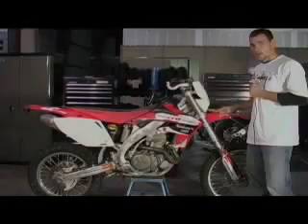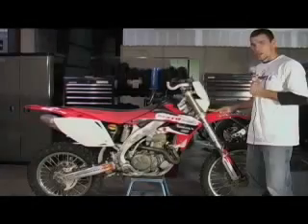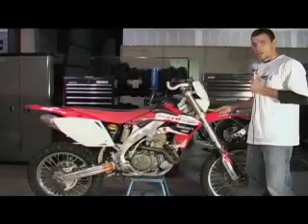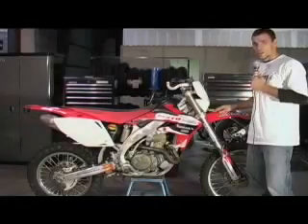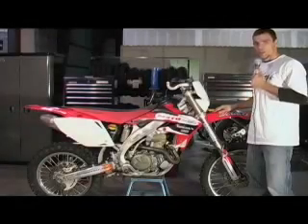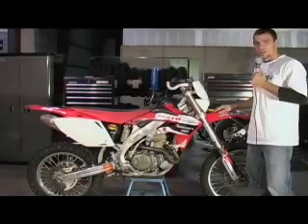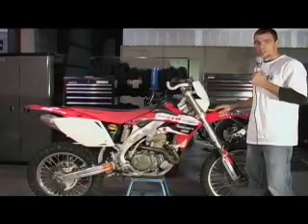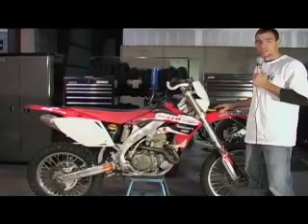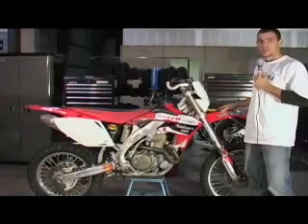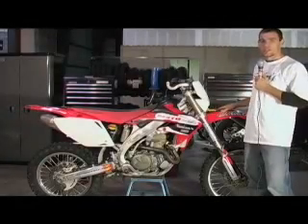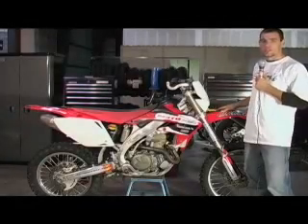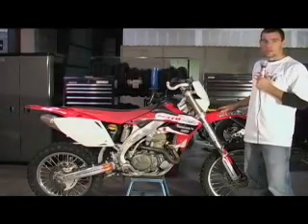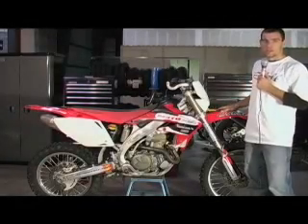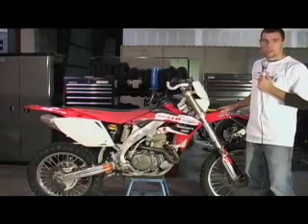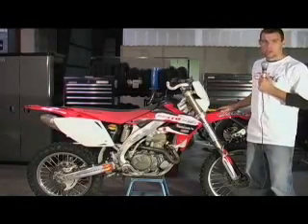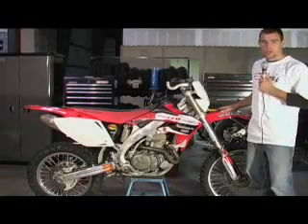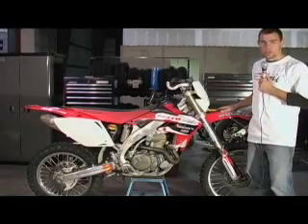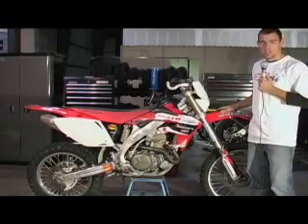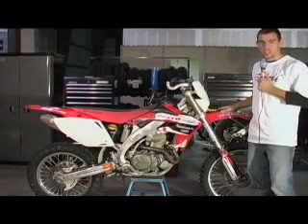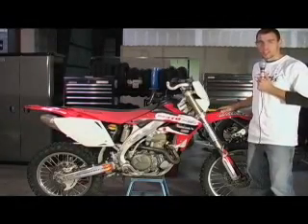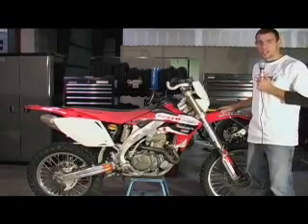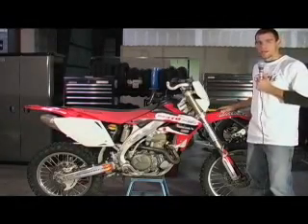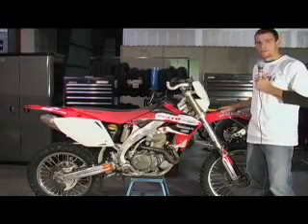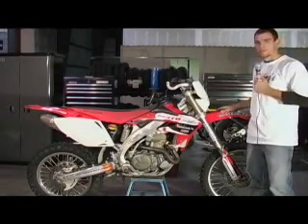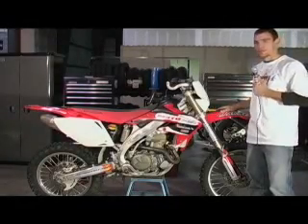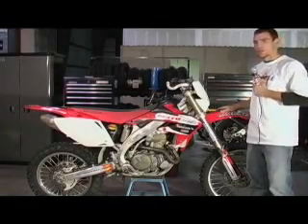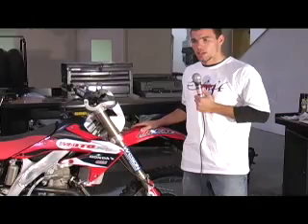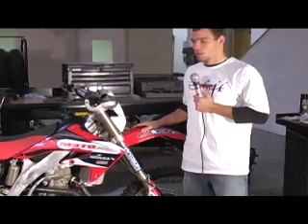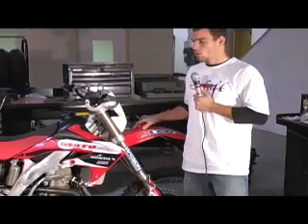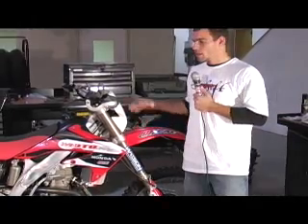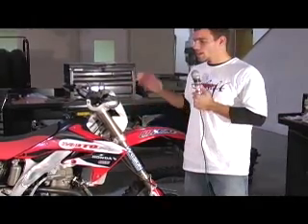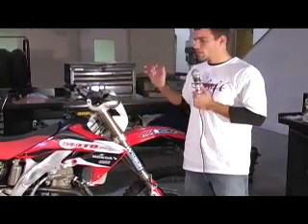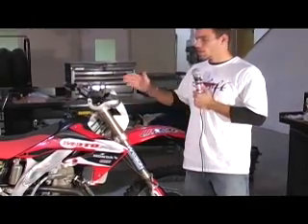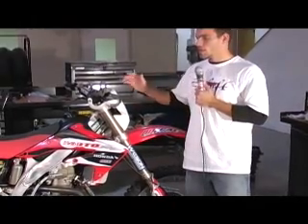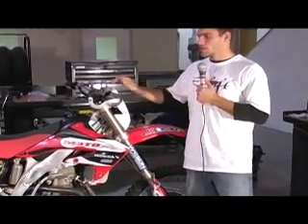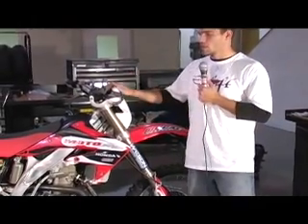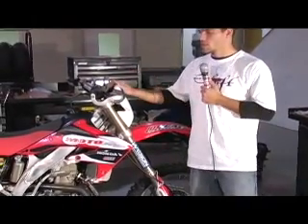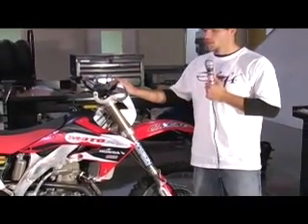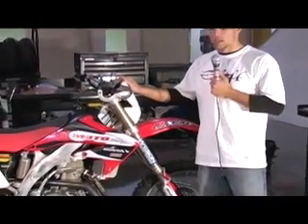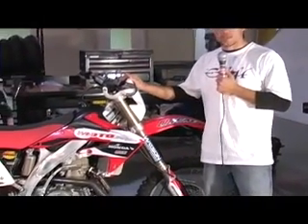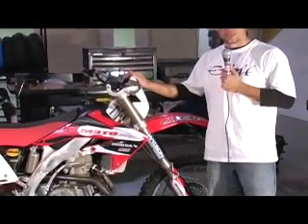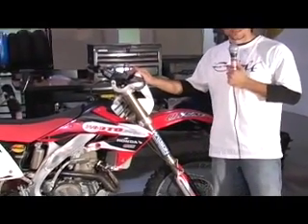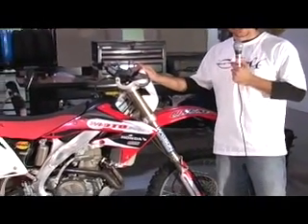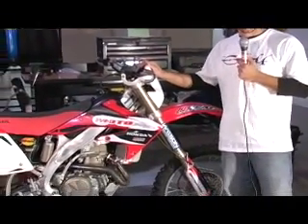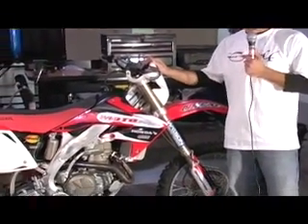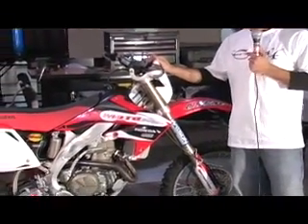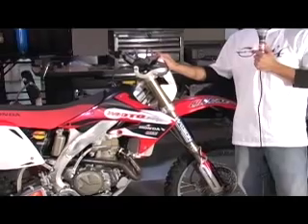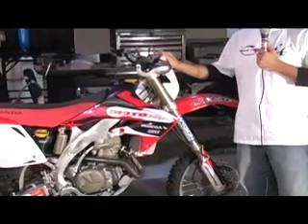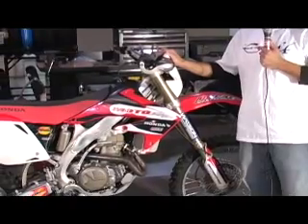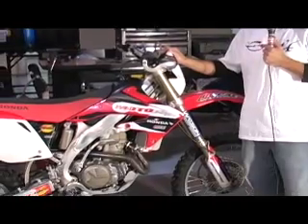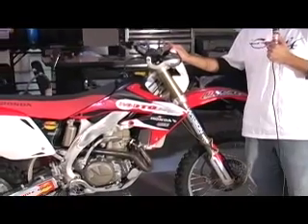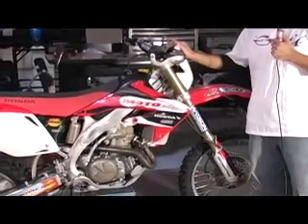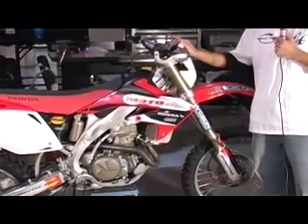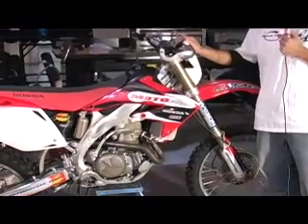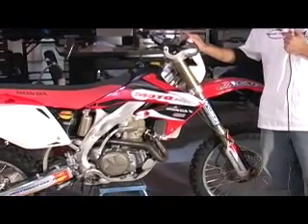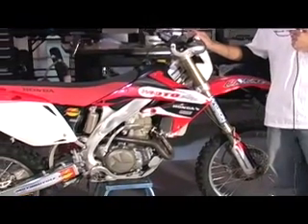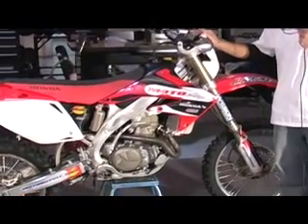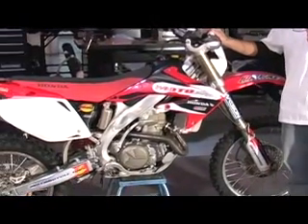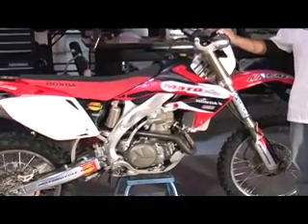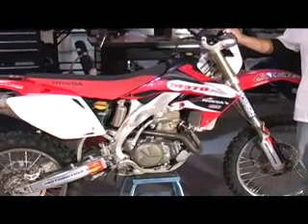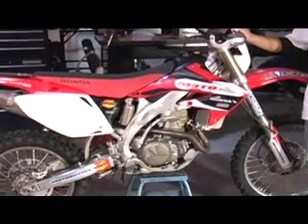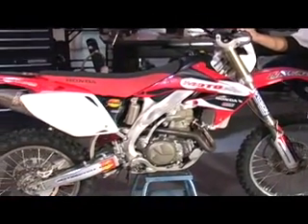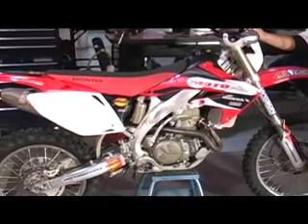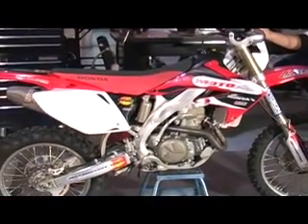Hey everybody, JC Hildebrand from MotorUSA.com. What we have here is our 2007 Honda CRF450X project bike.